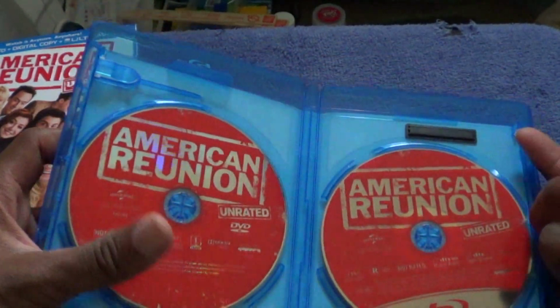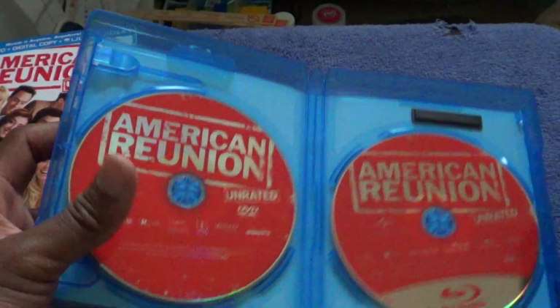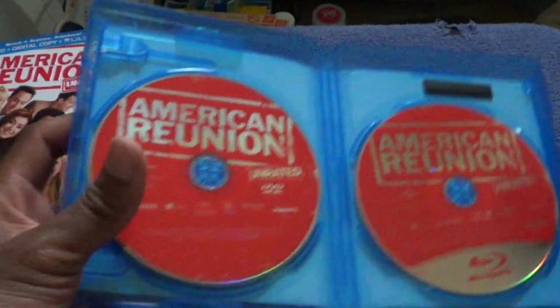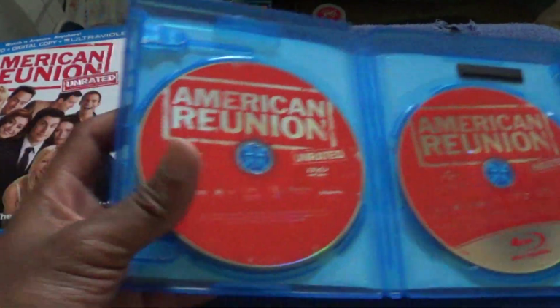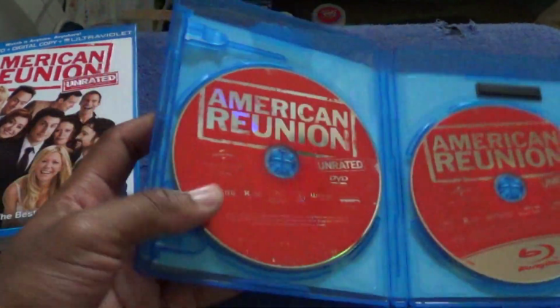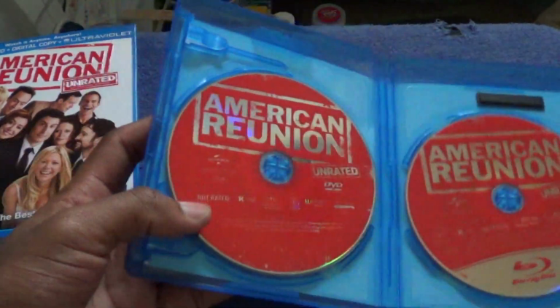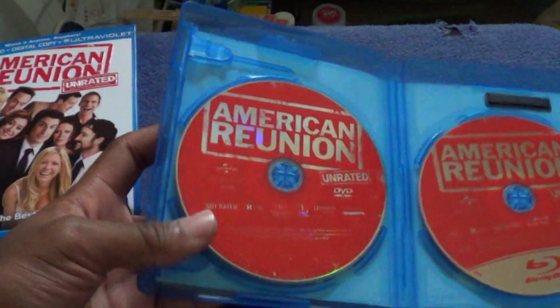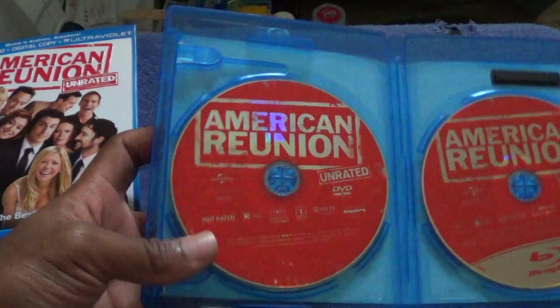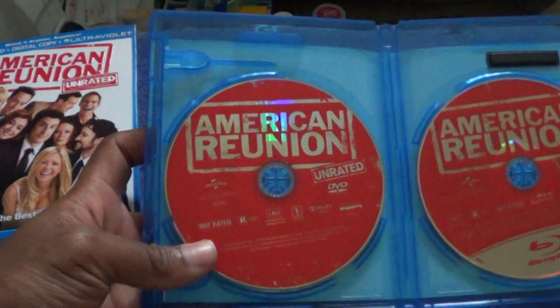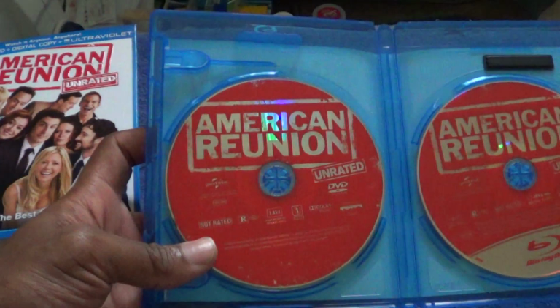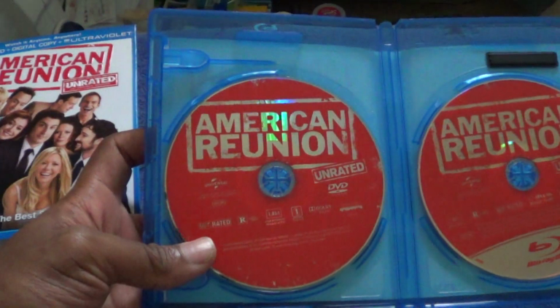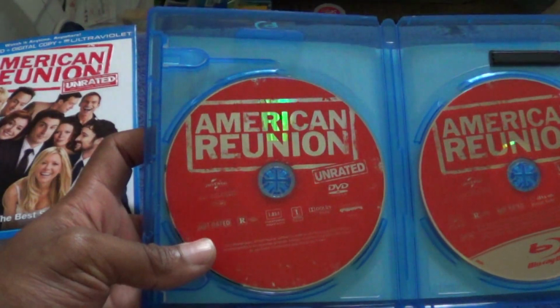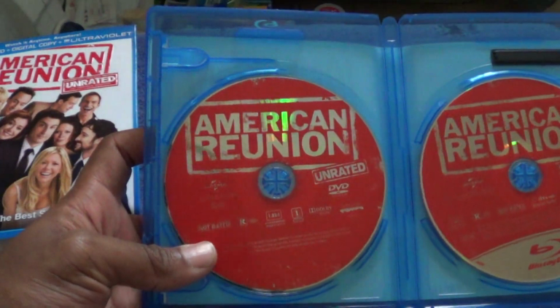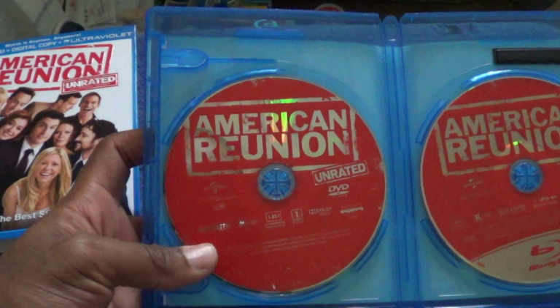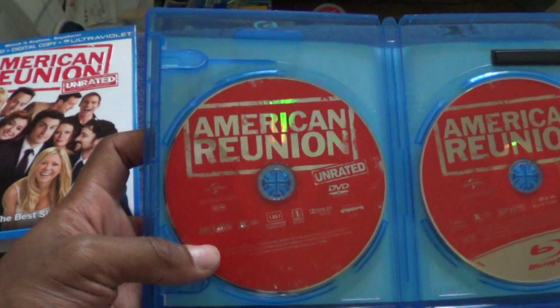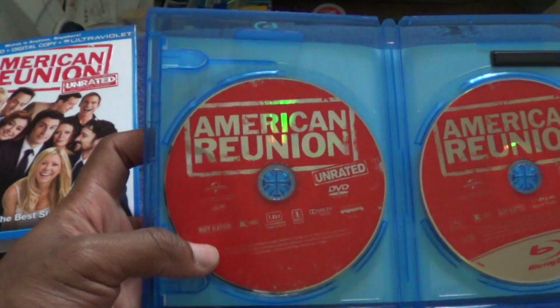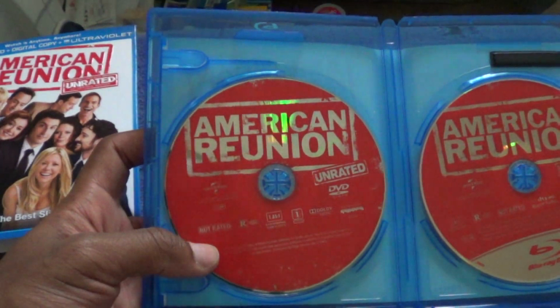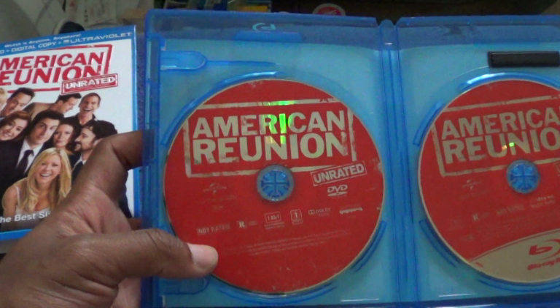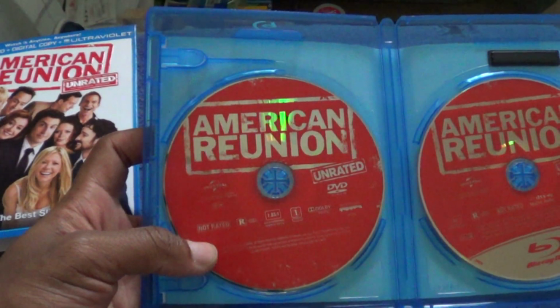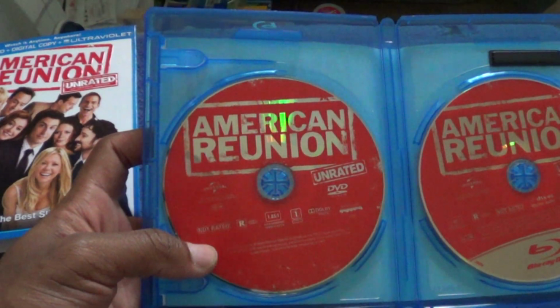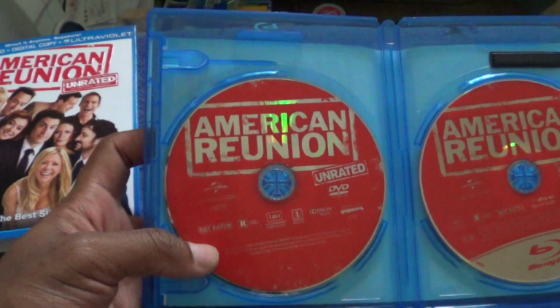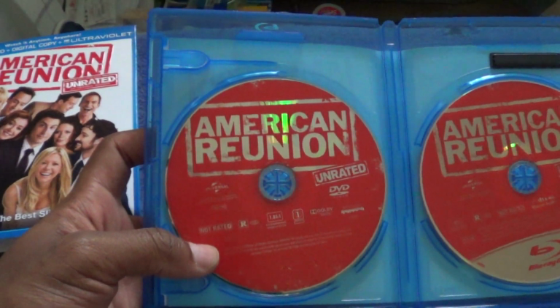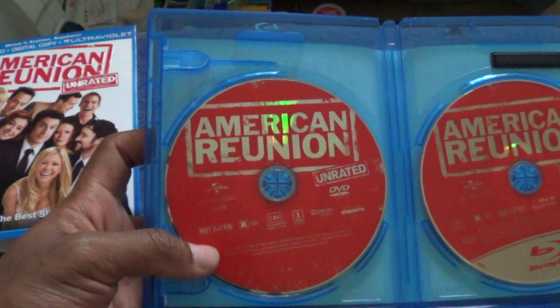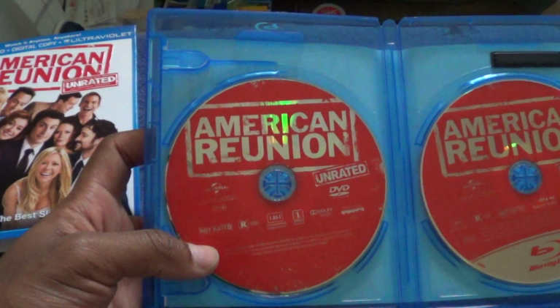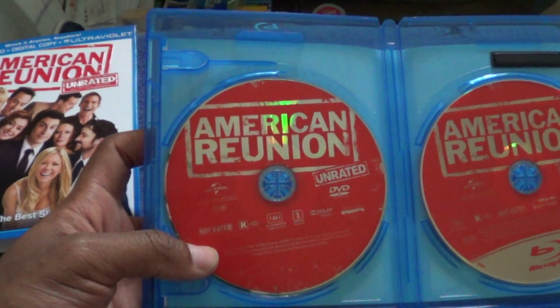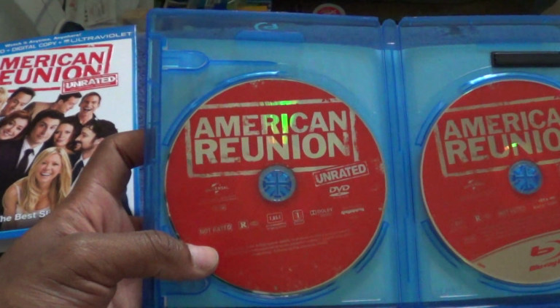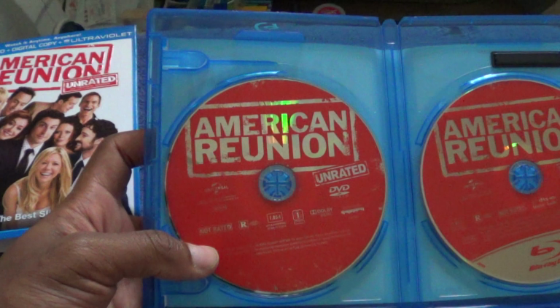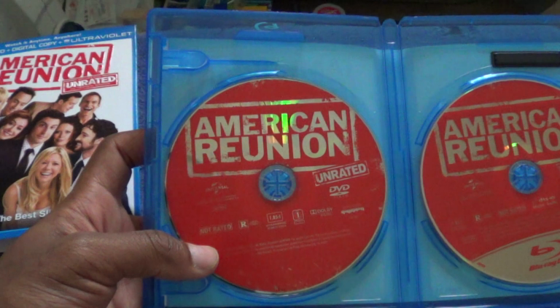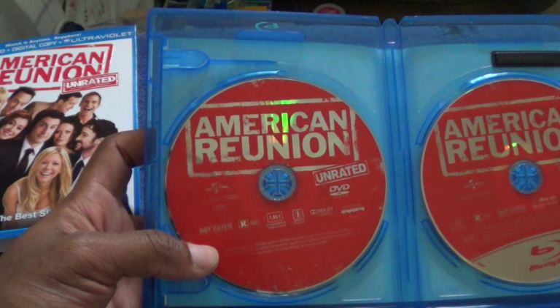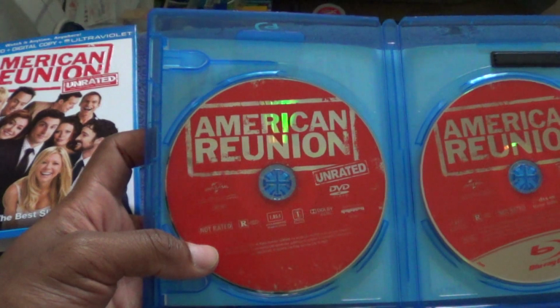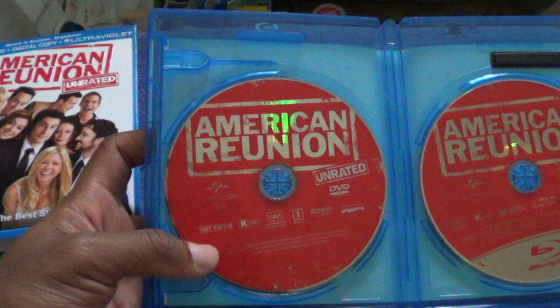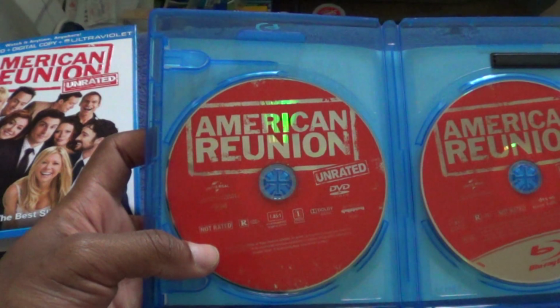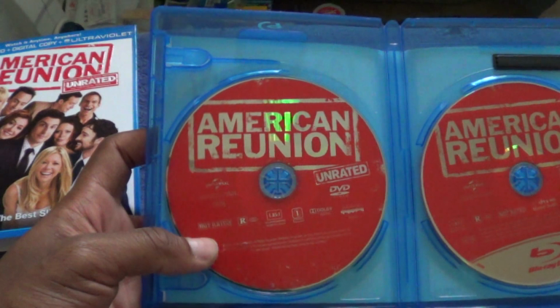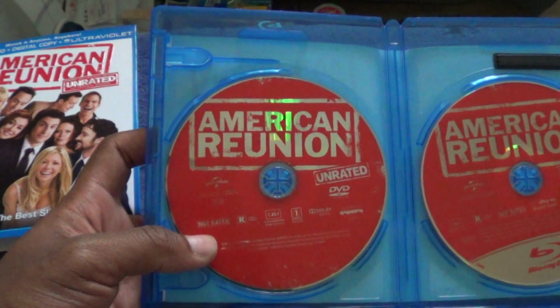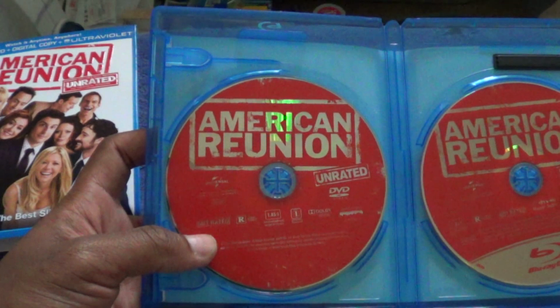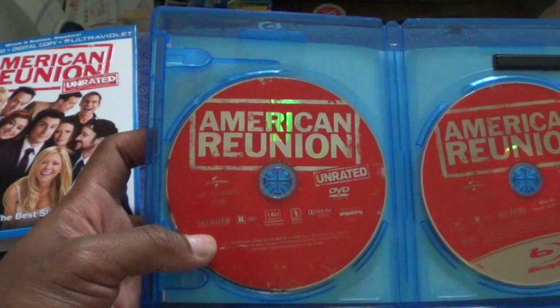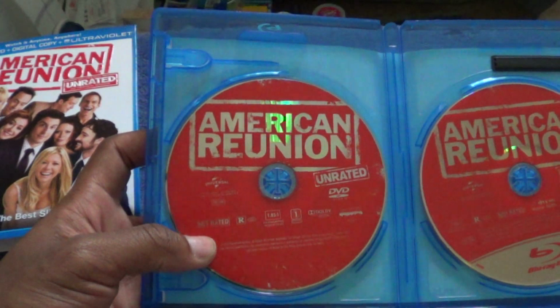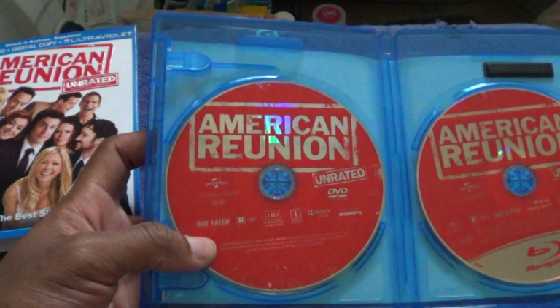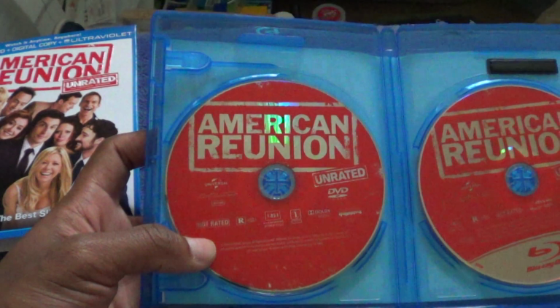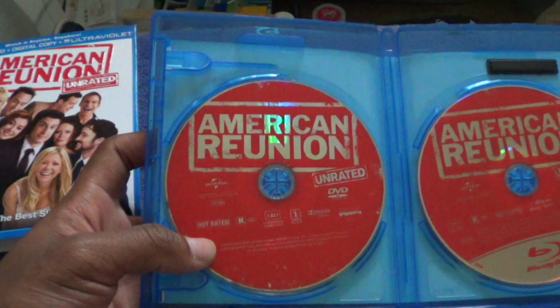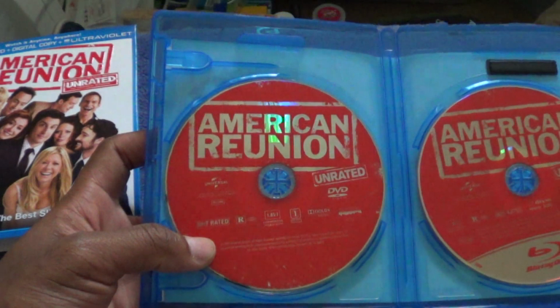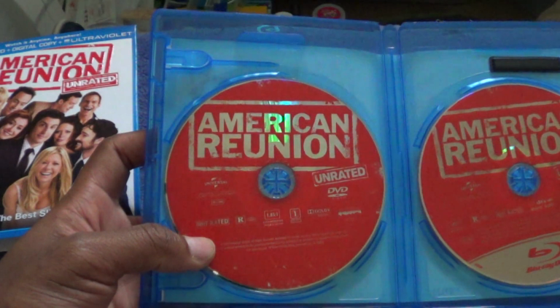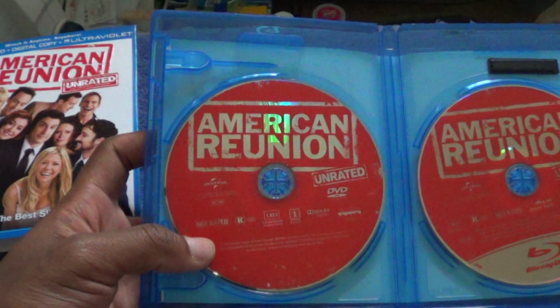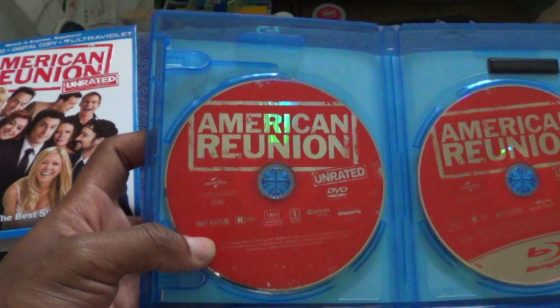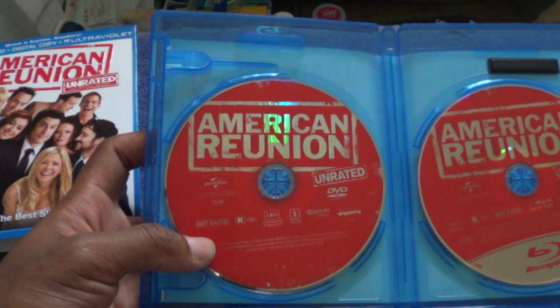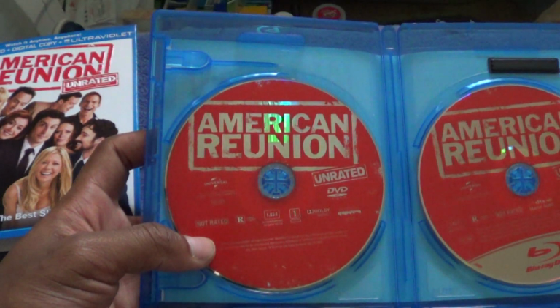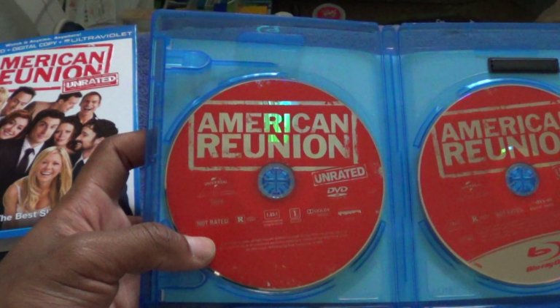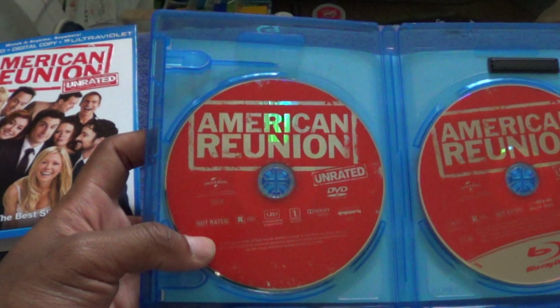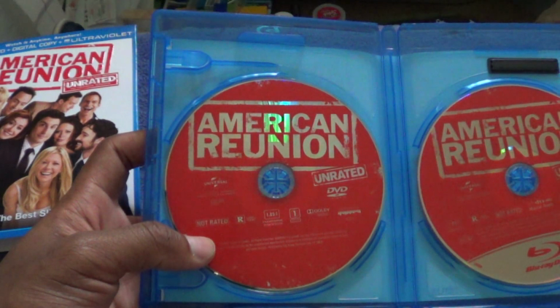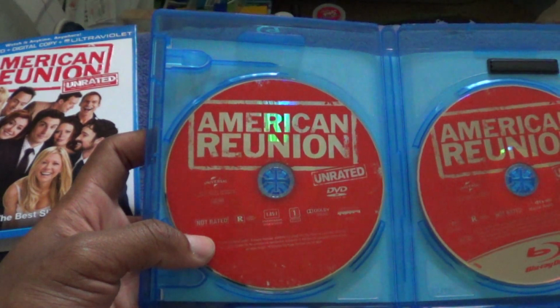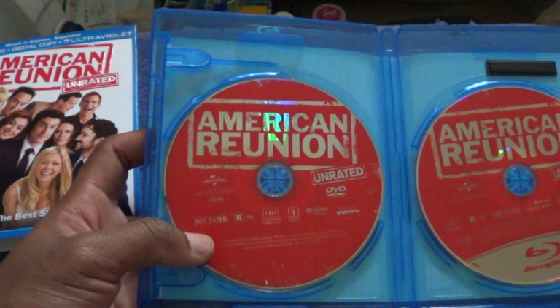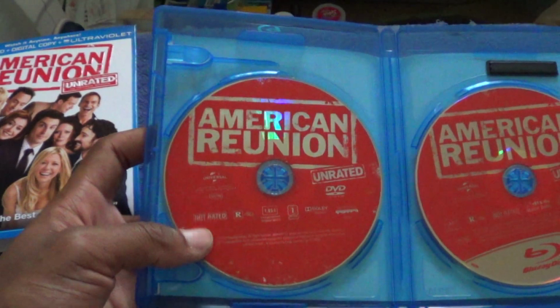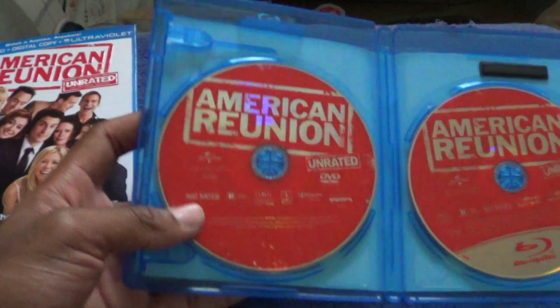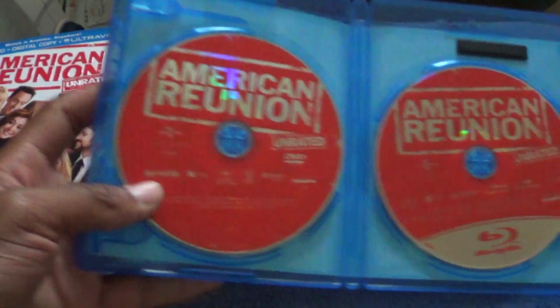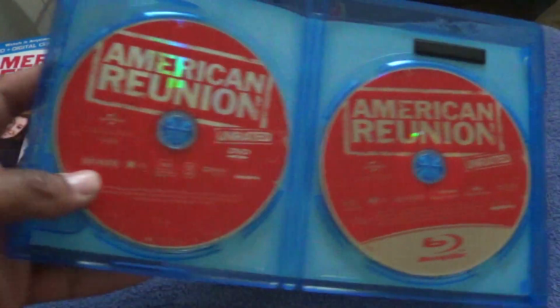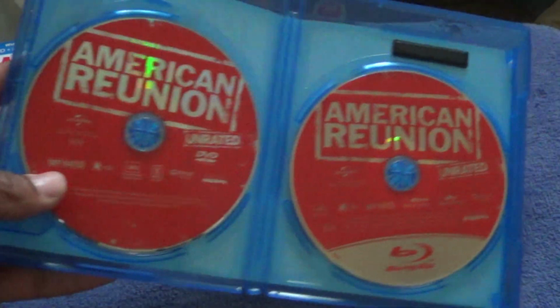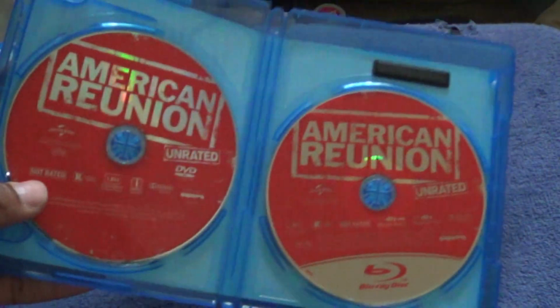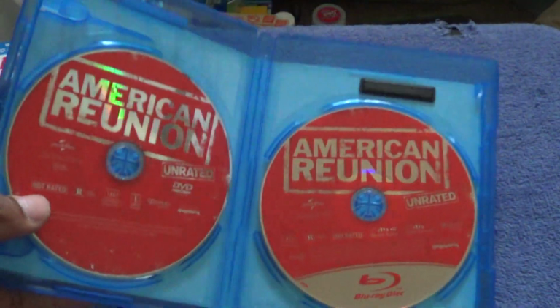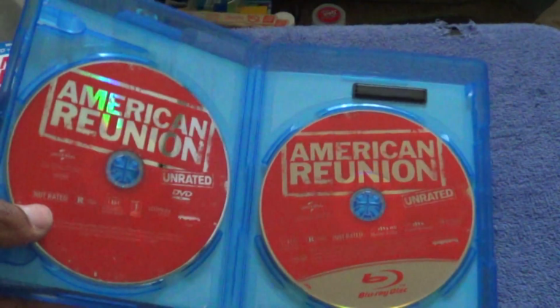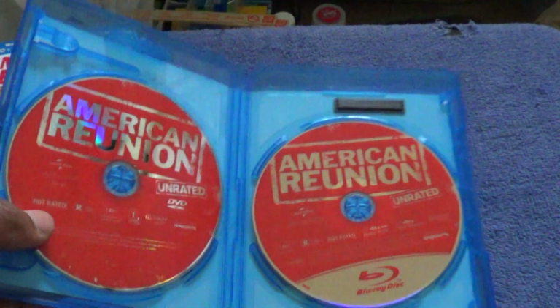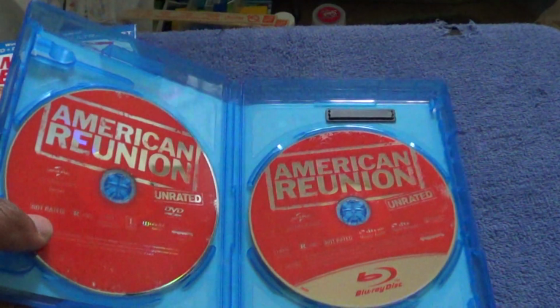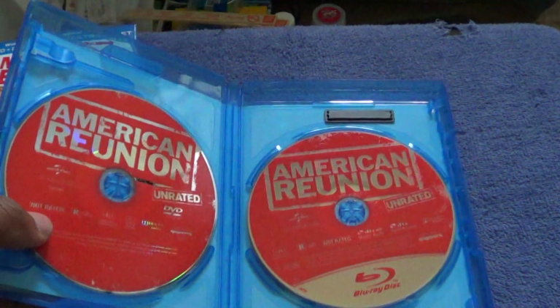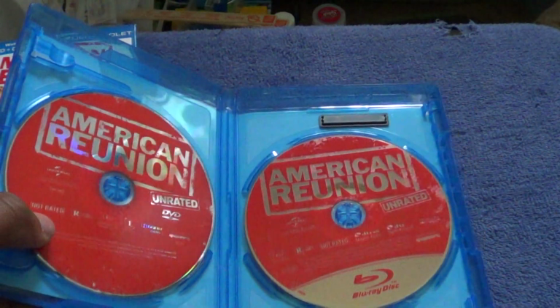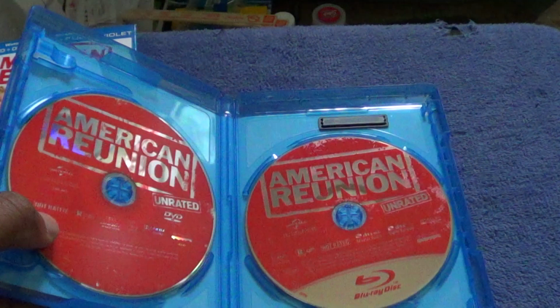American Reunion unrated DVD, and the unrated part of the Blu-ray.